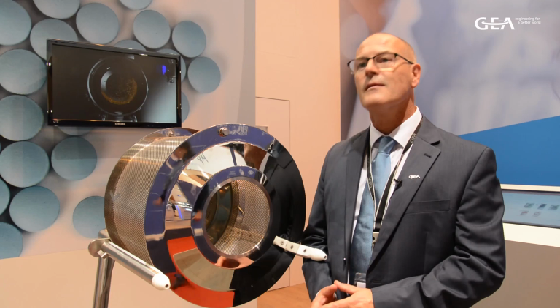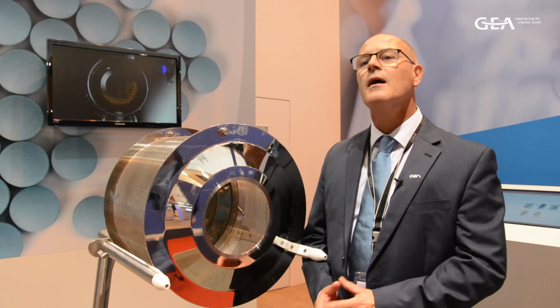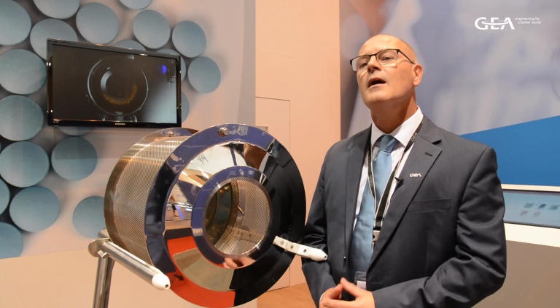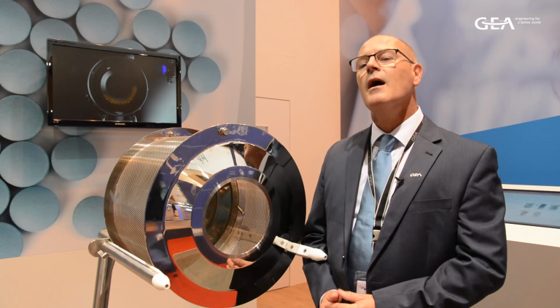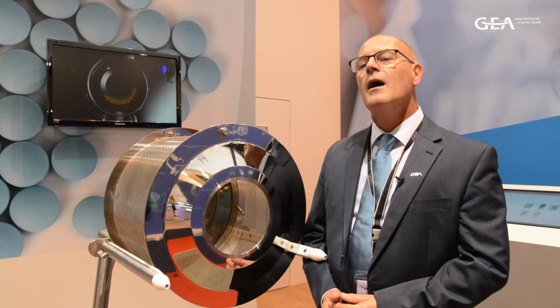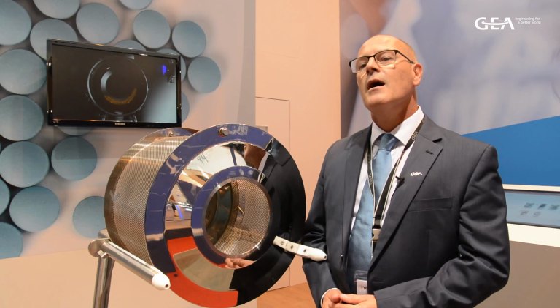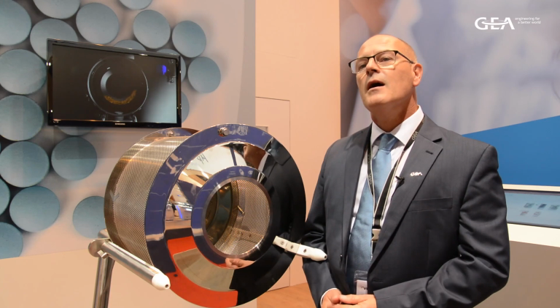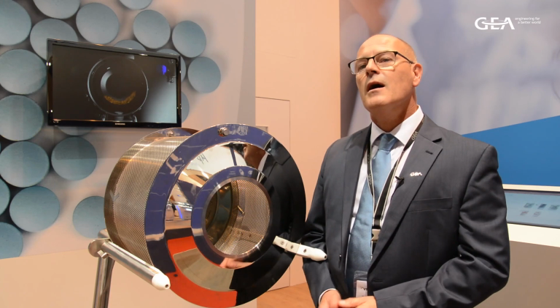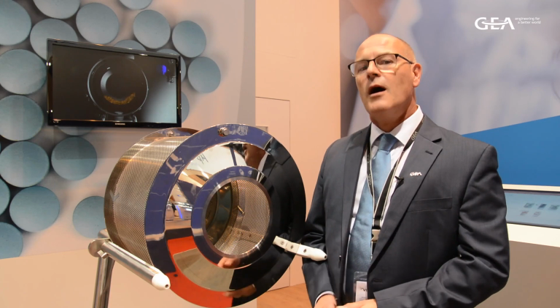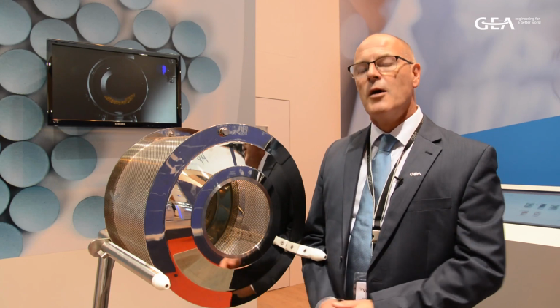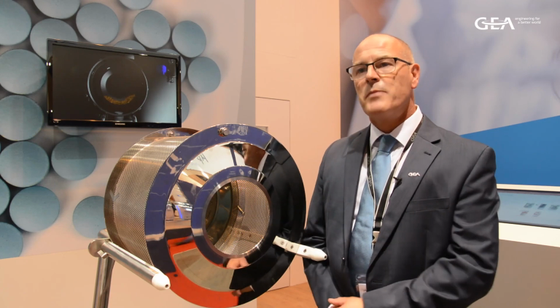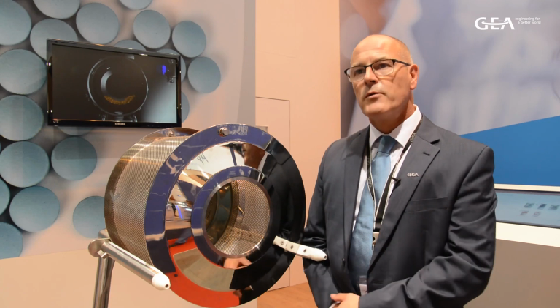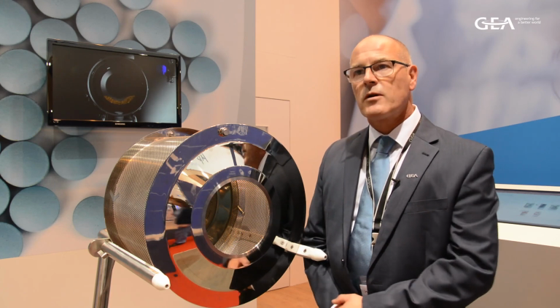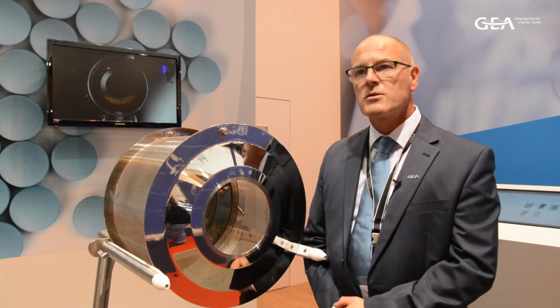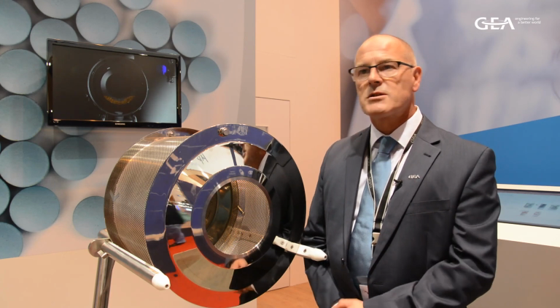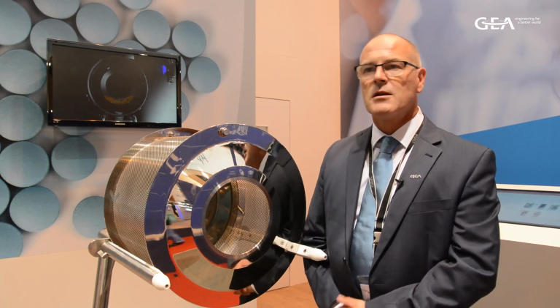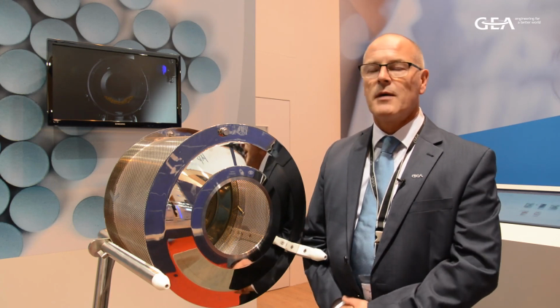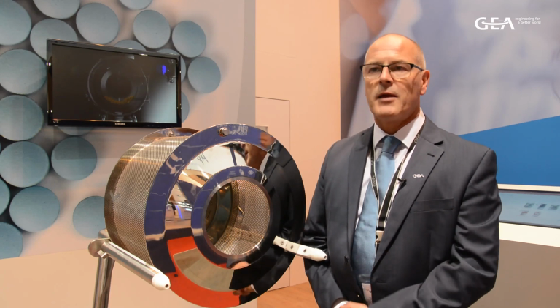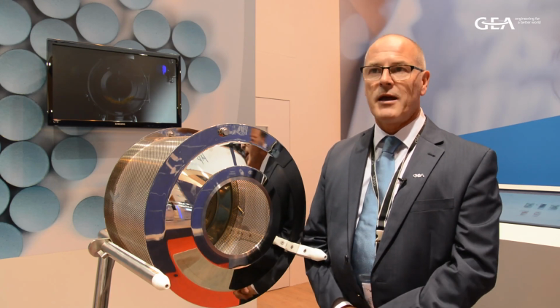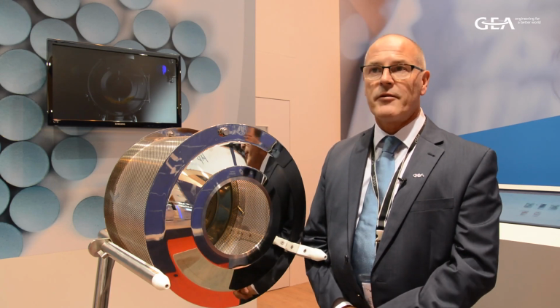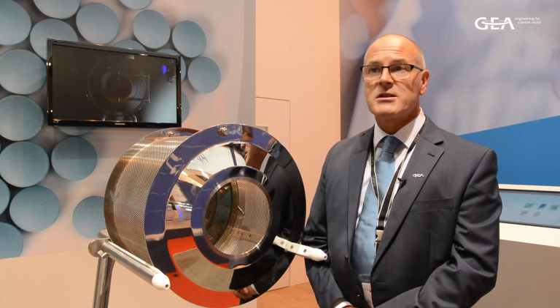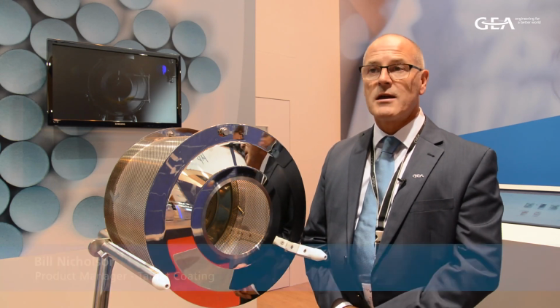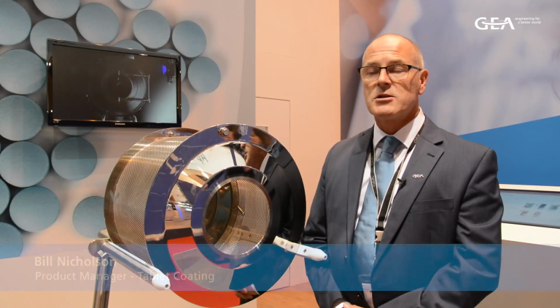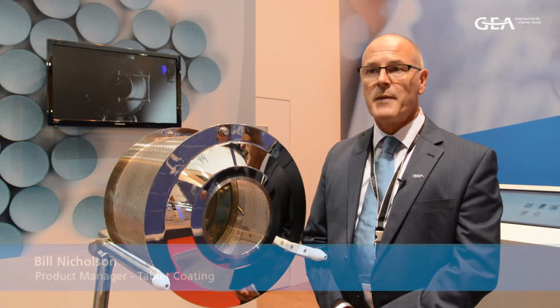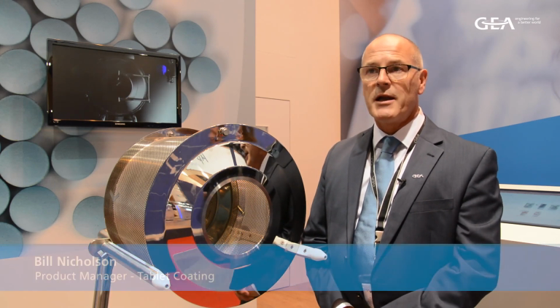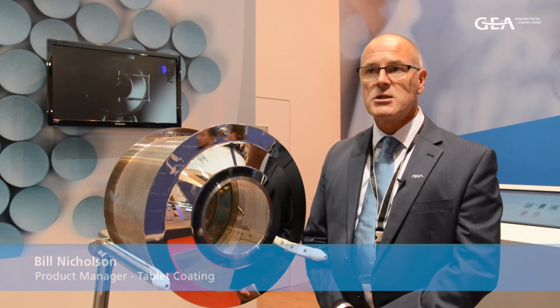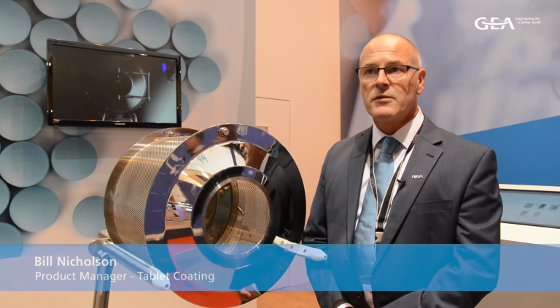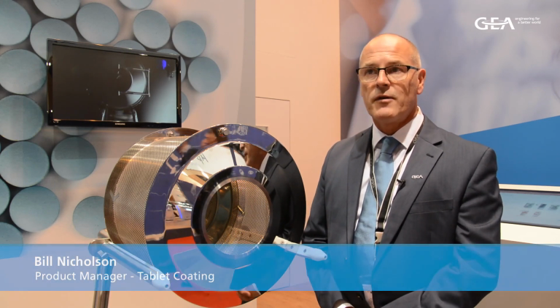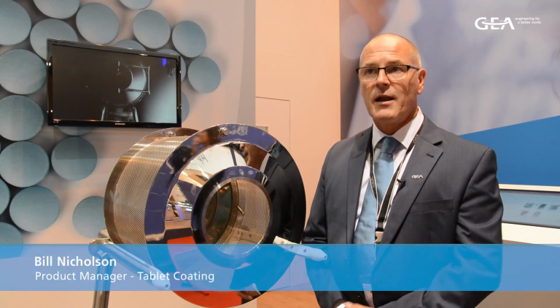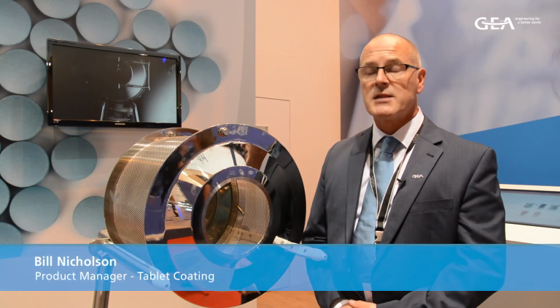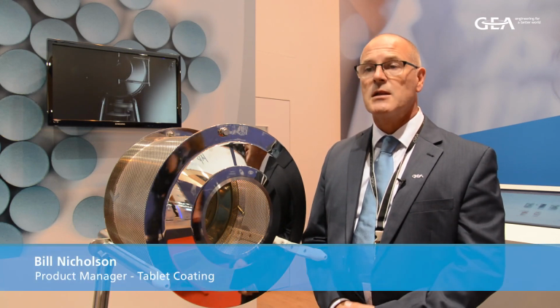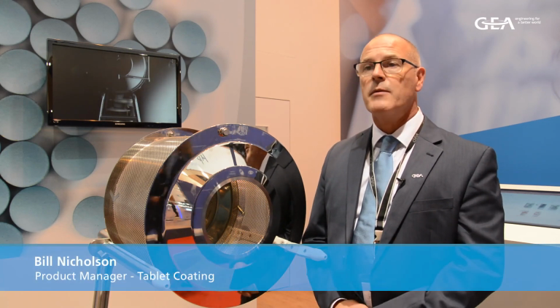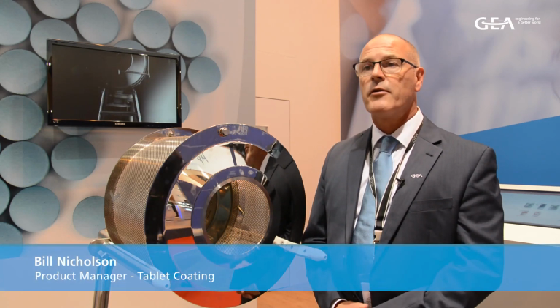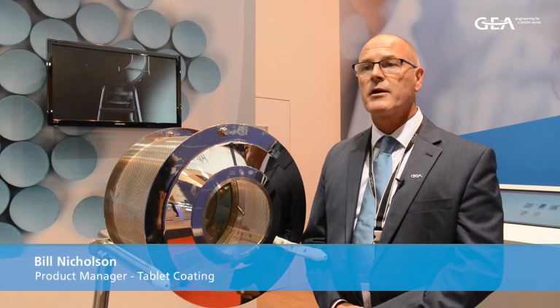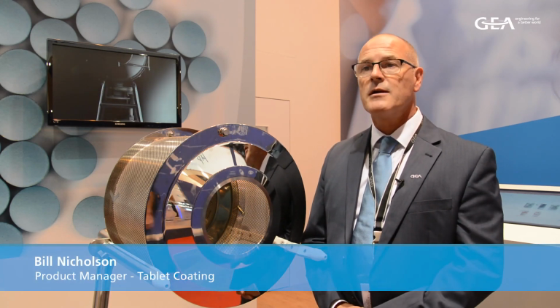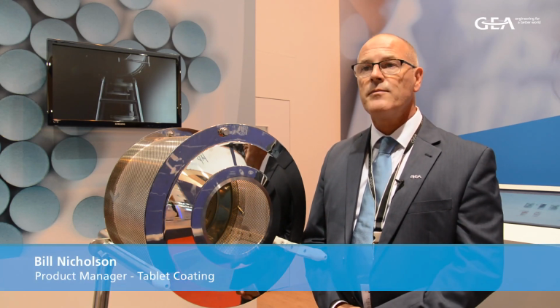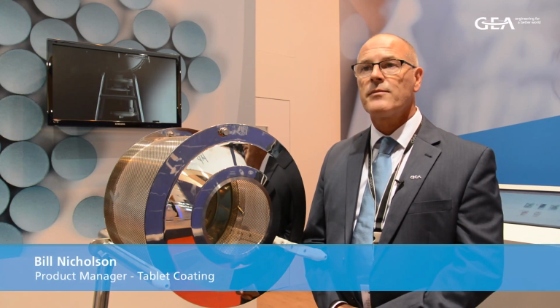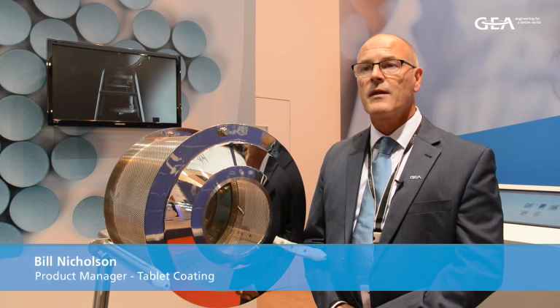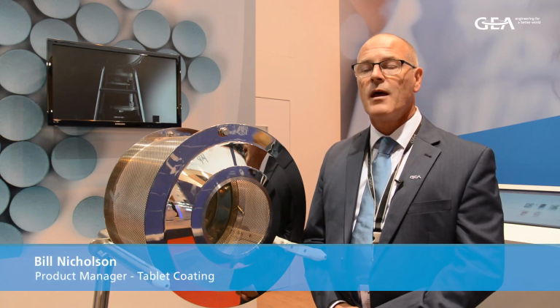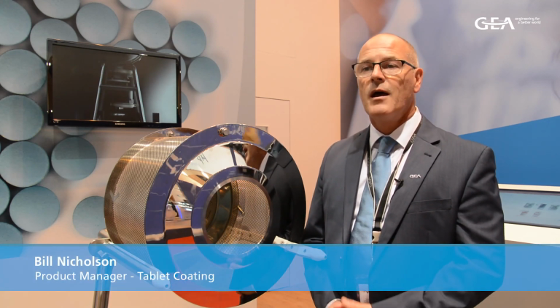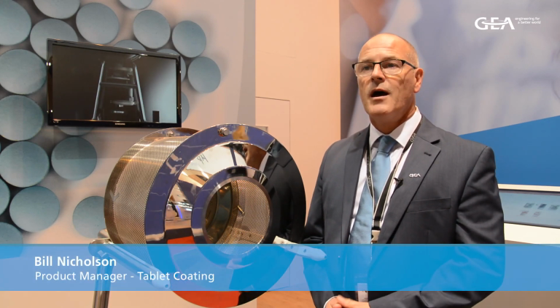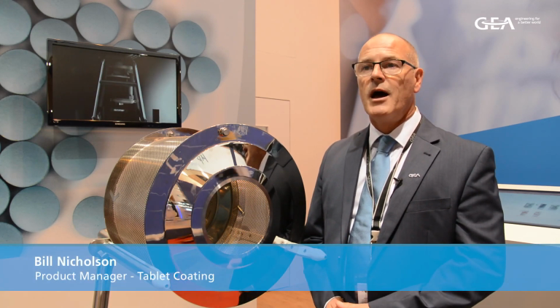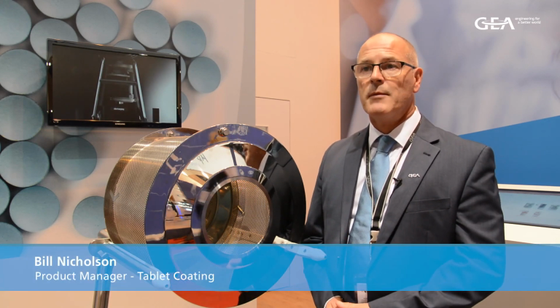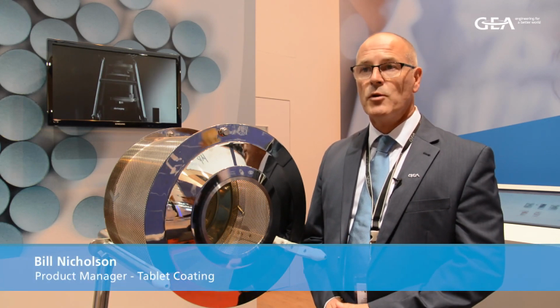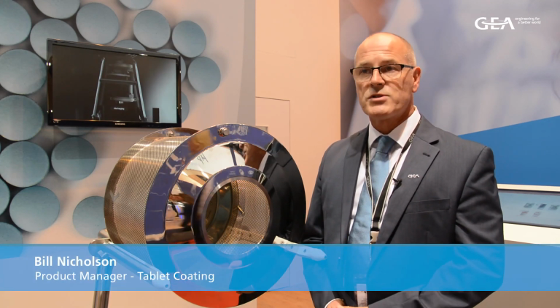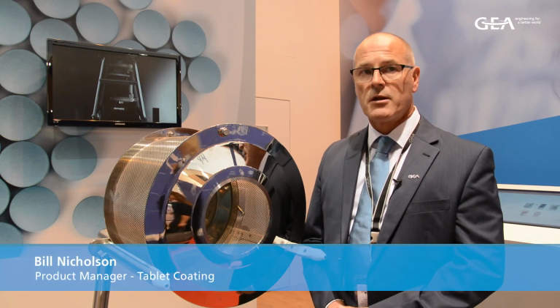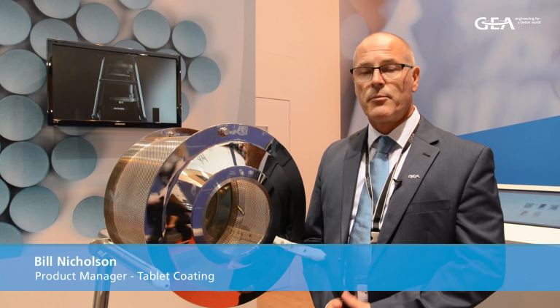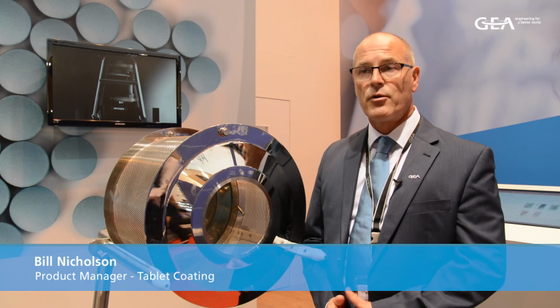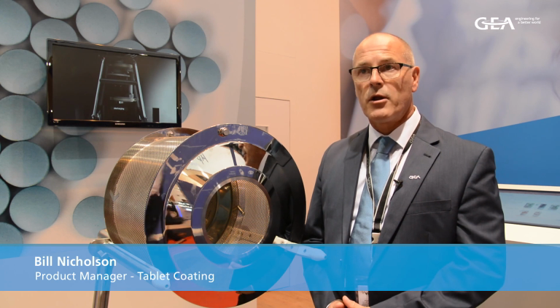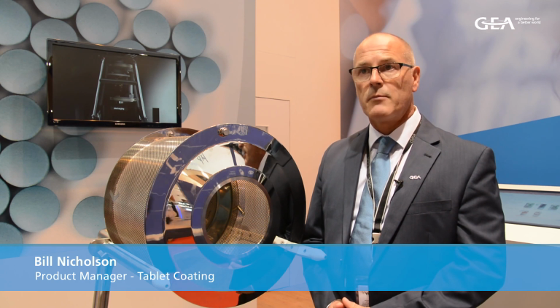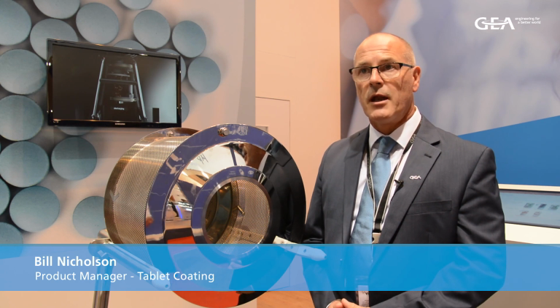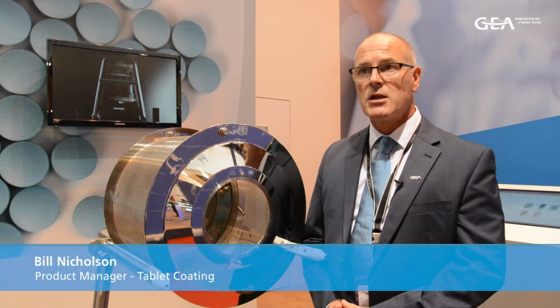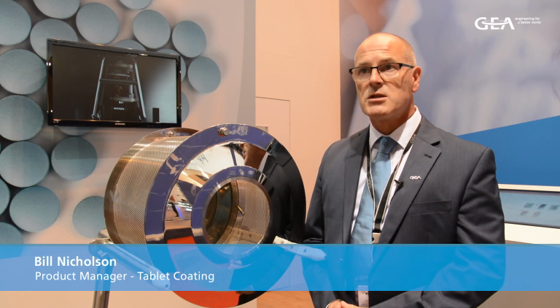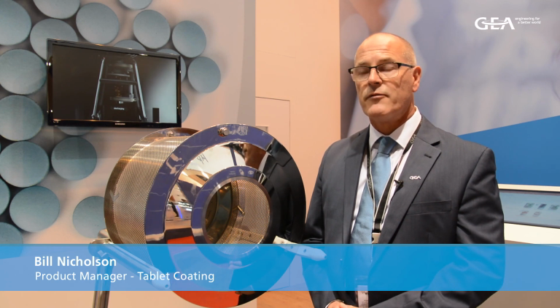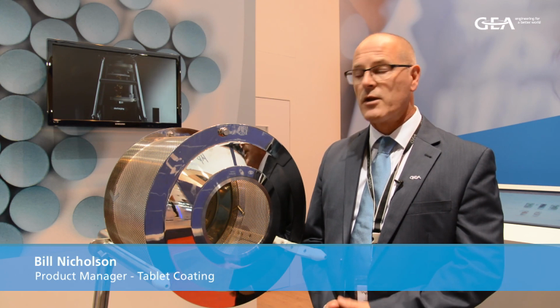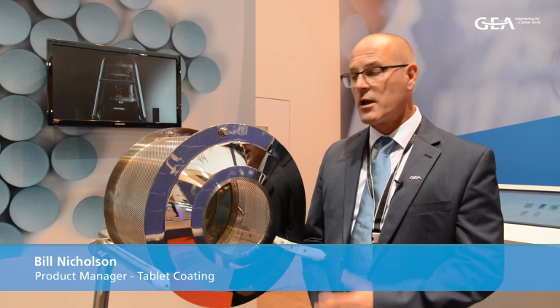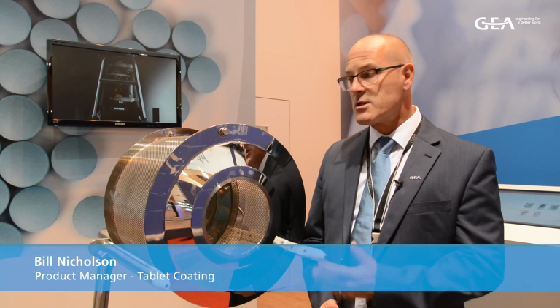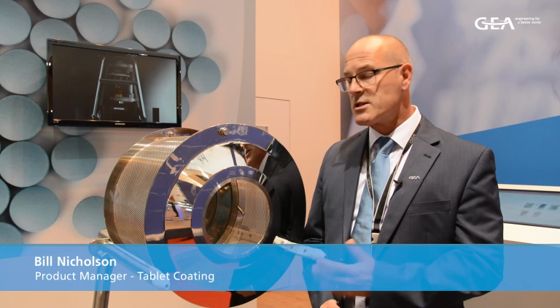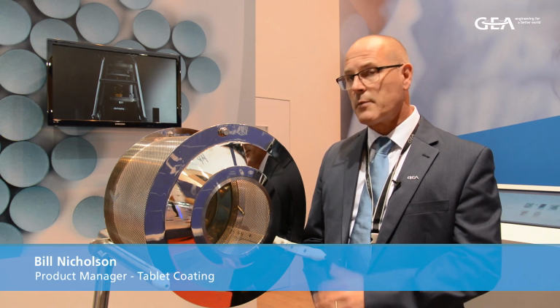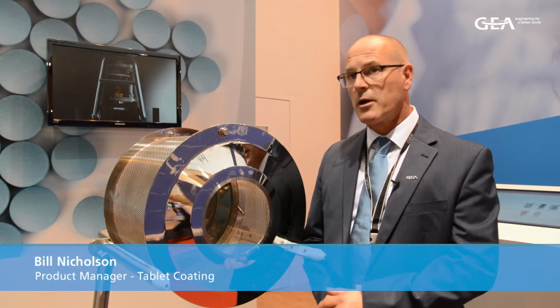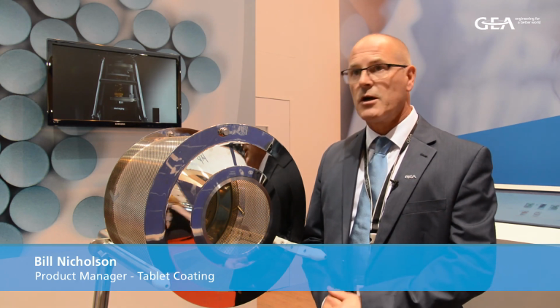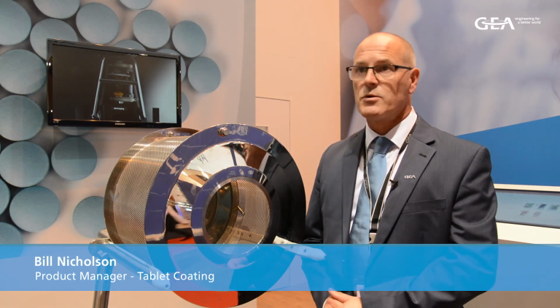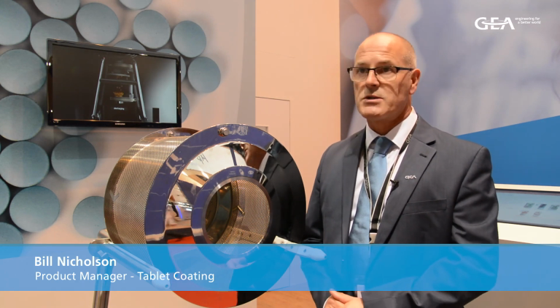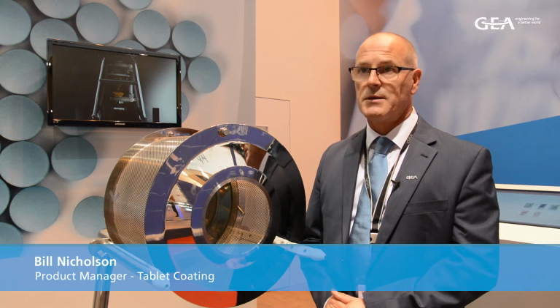I'm Bill Nicholson, I'm the Area Sales Manager for Latin America and I'm also the Product Manager for the Consigma Coater.